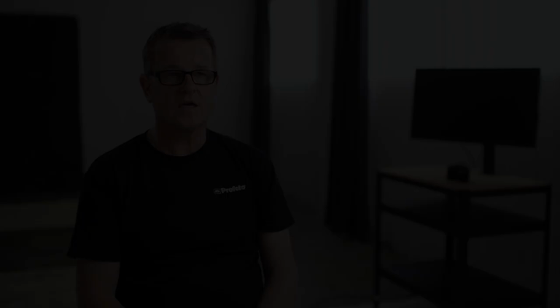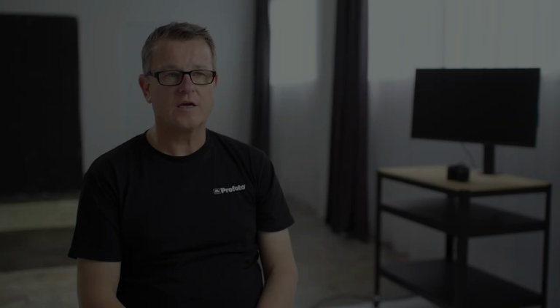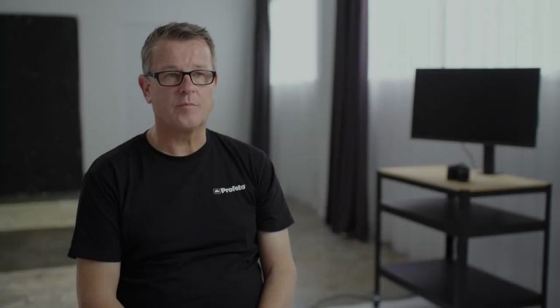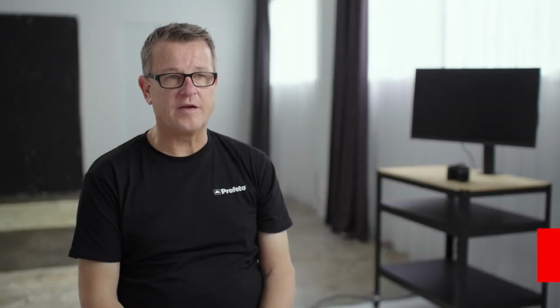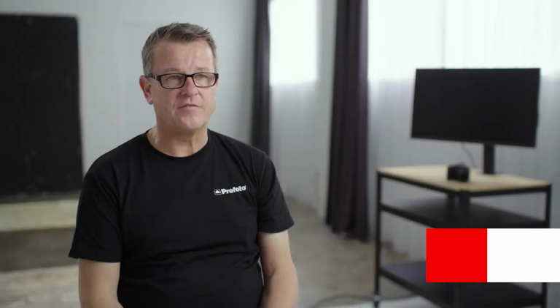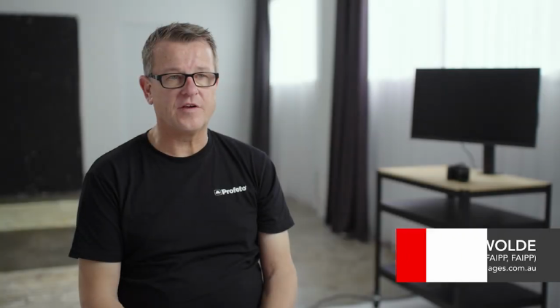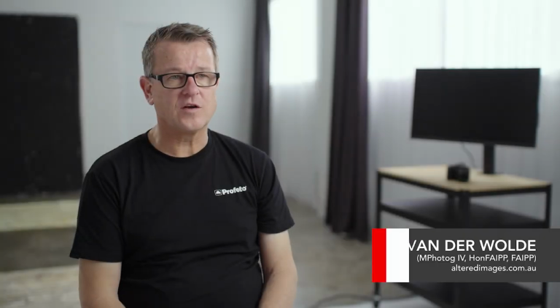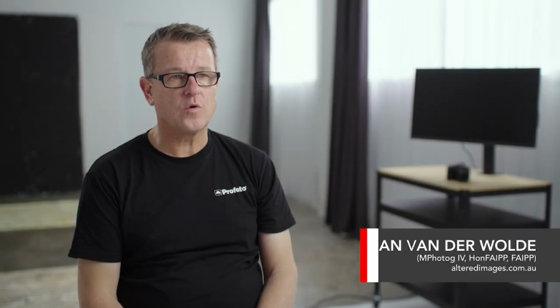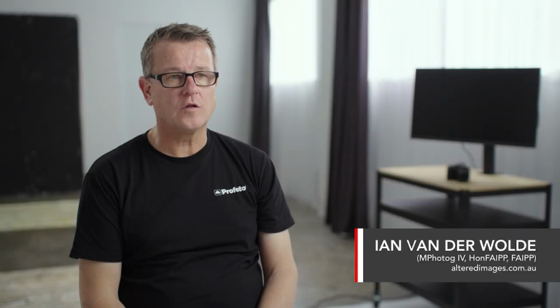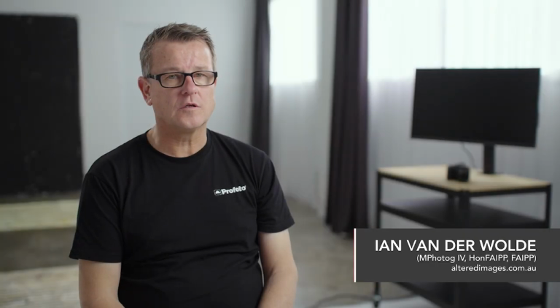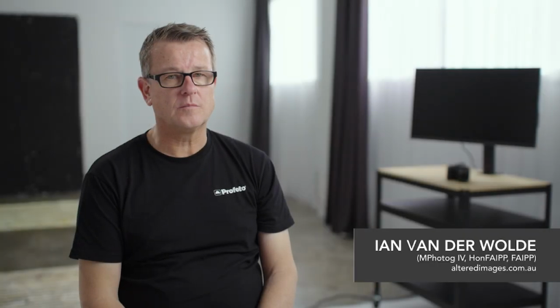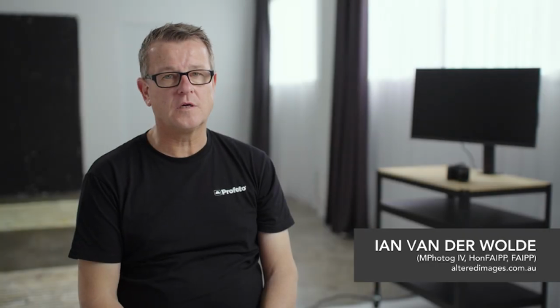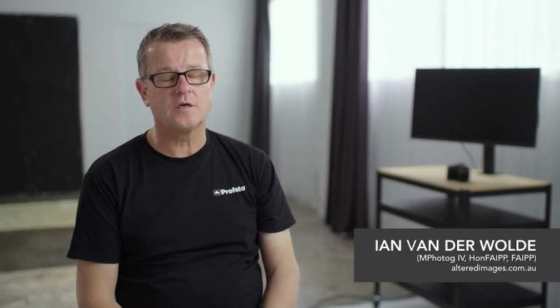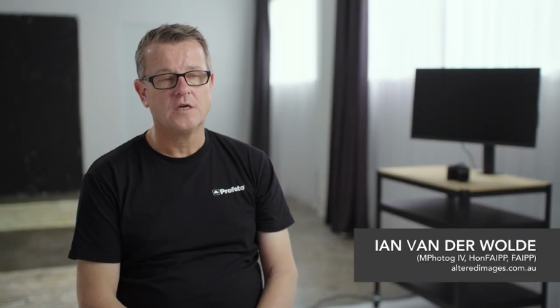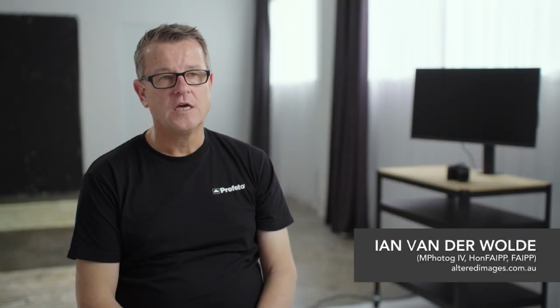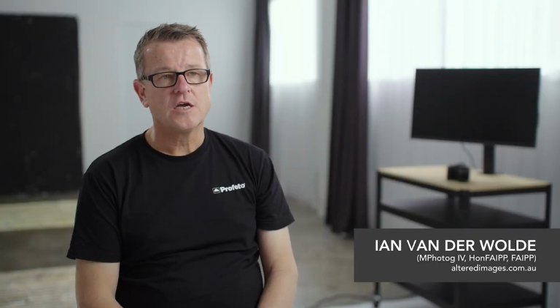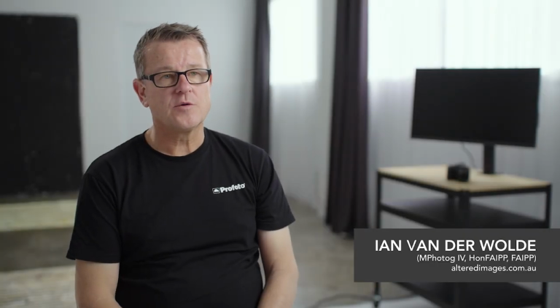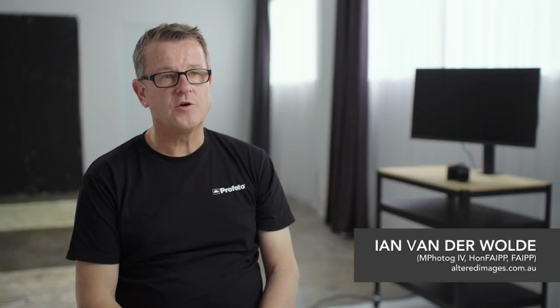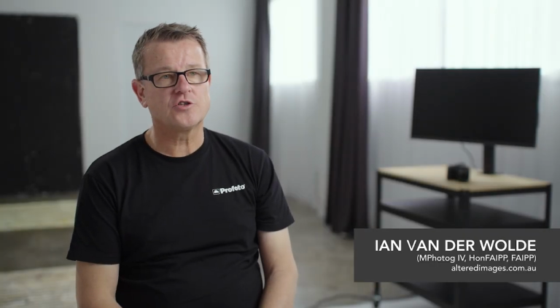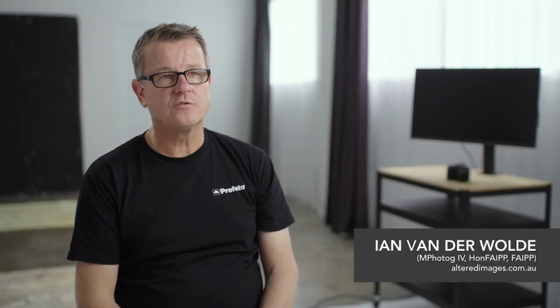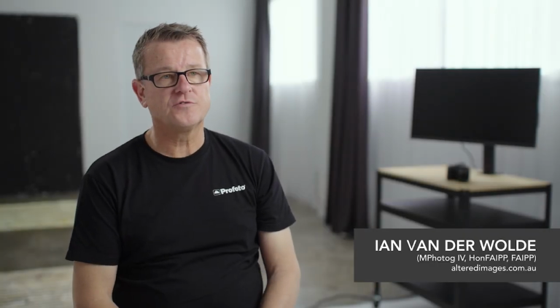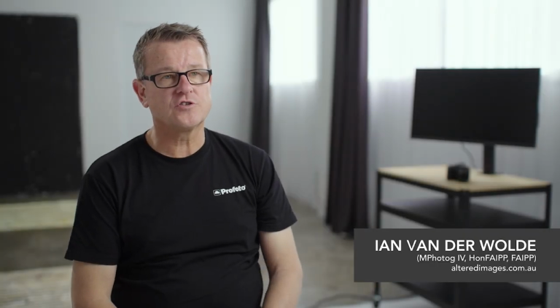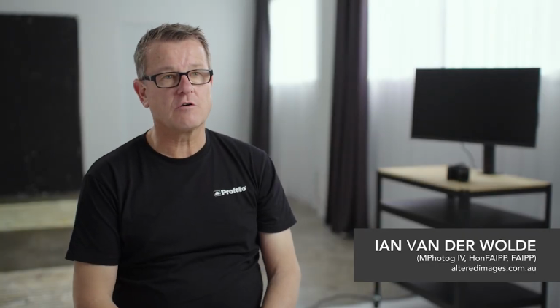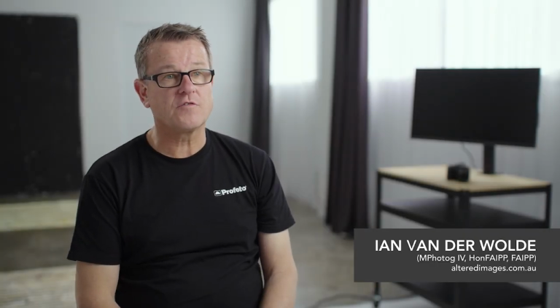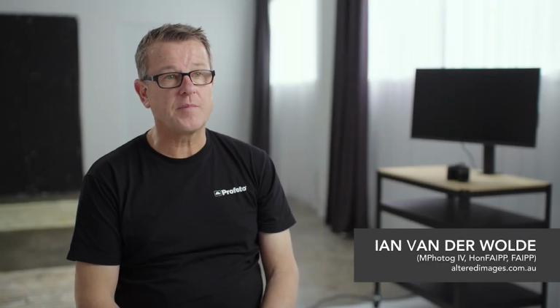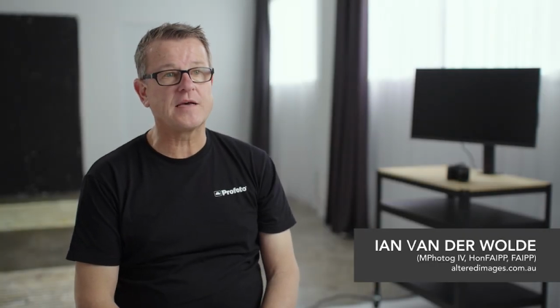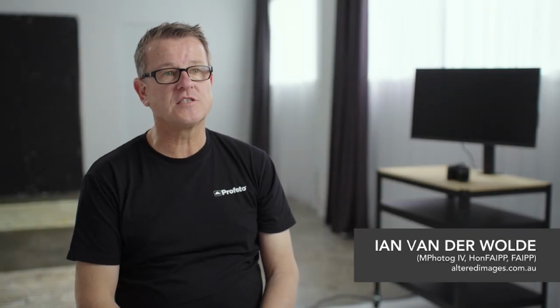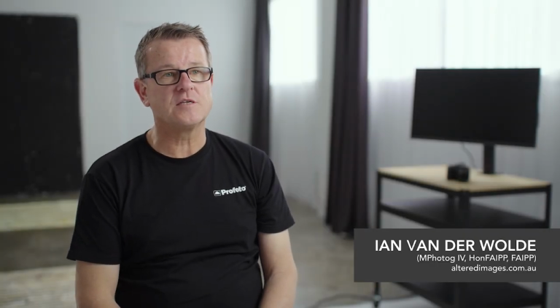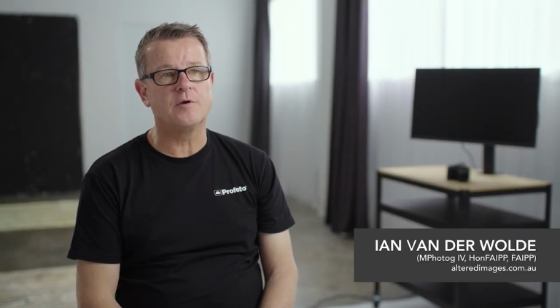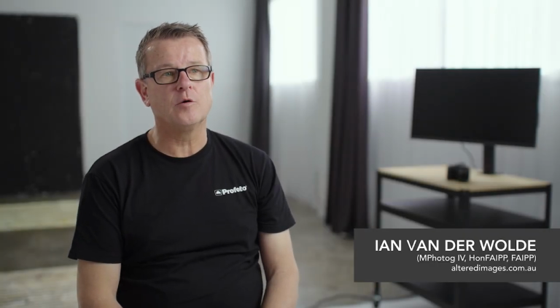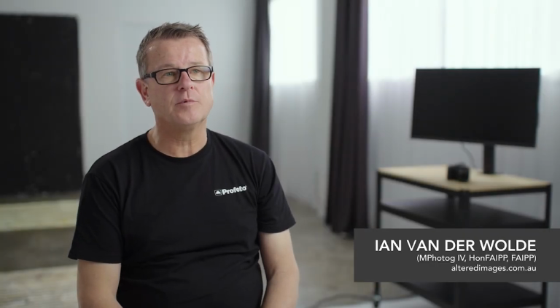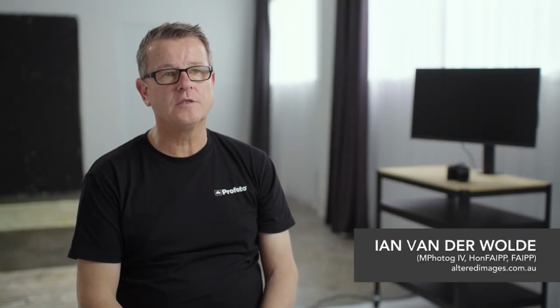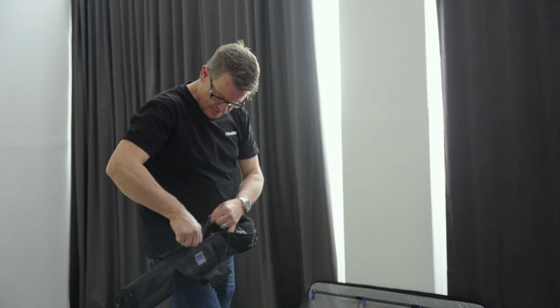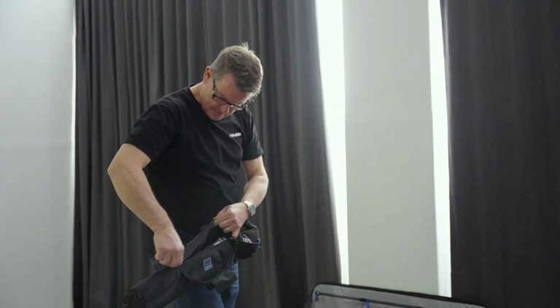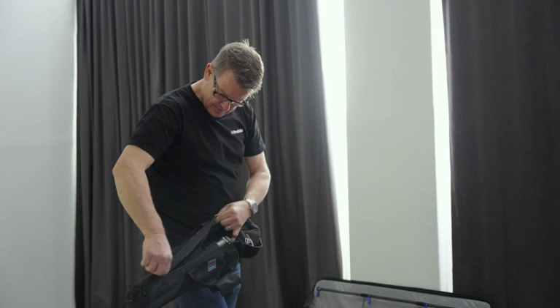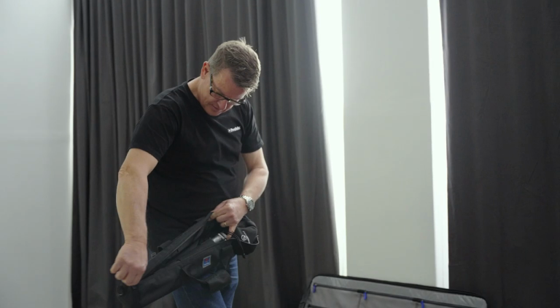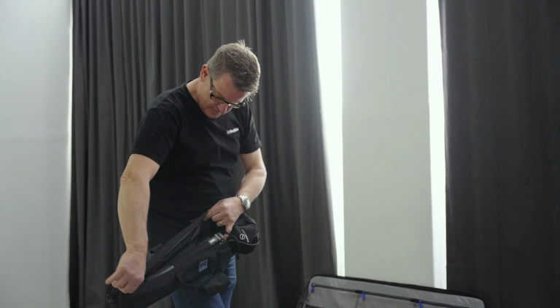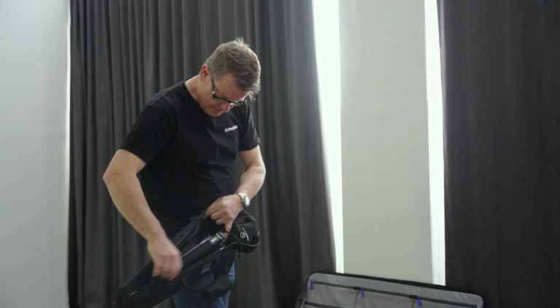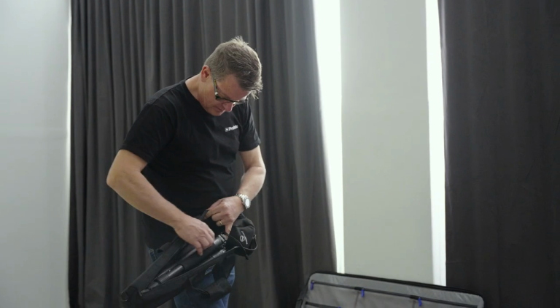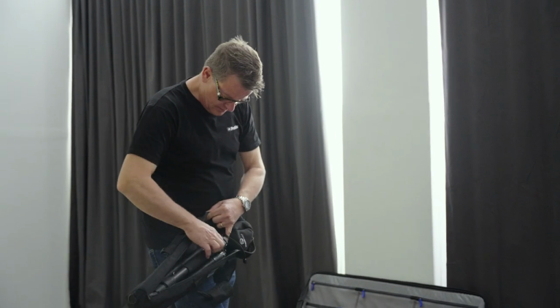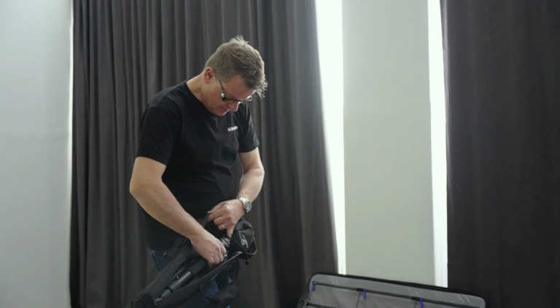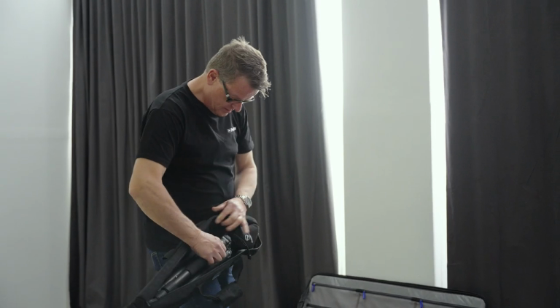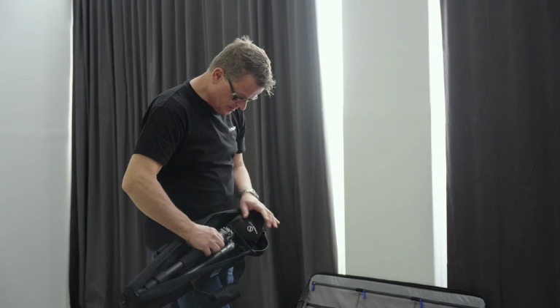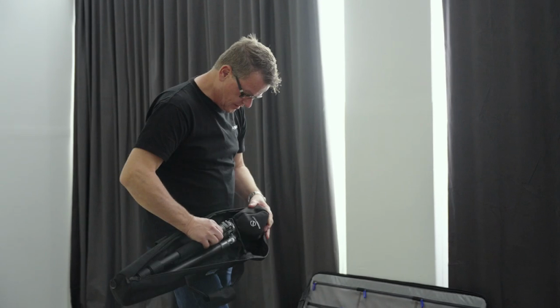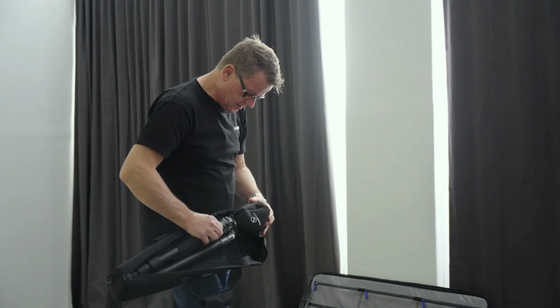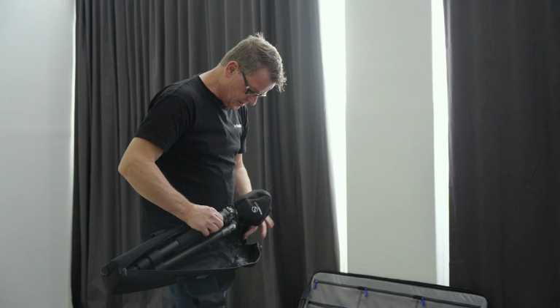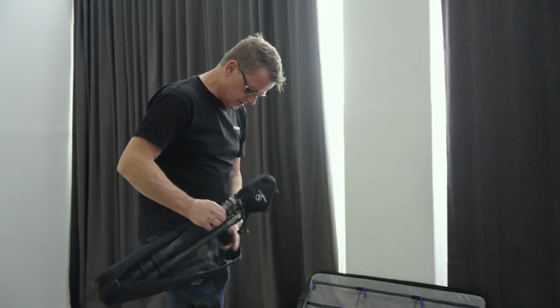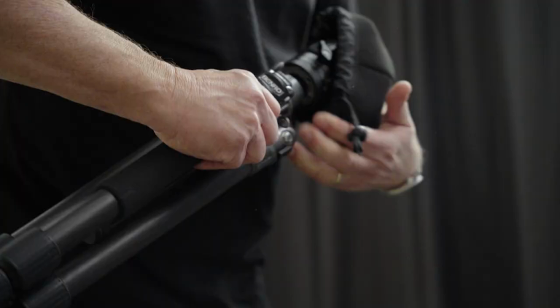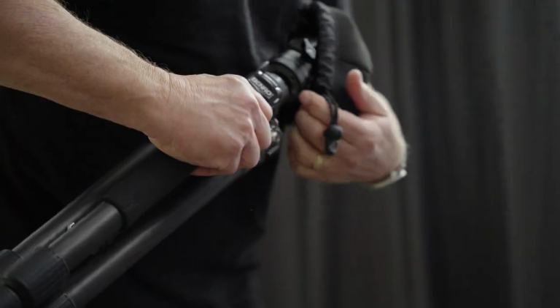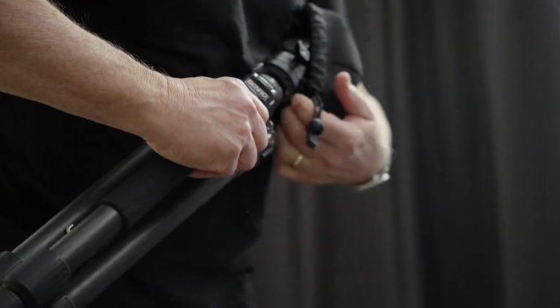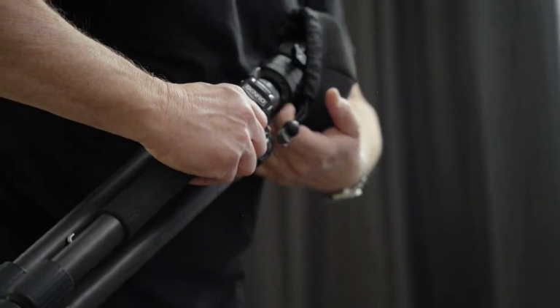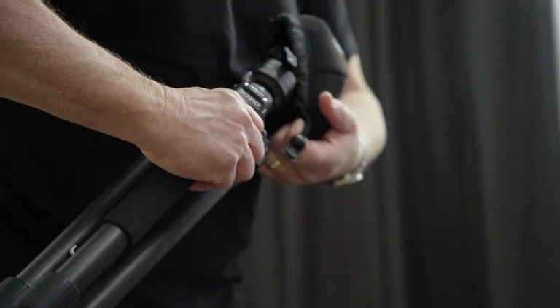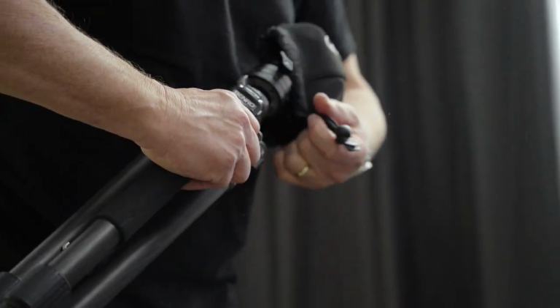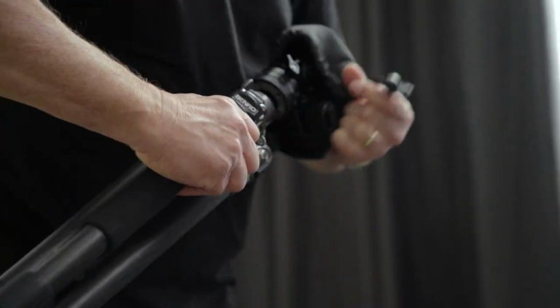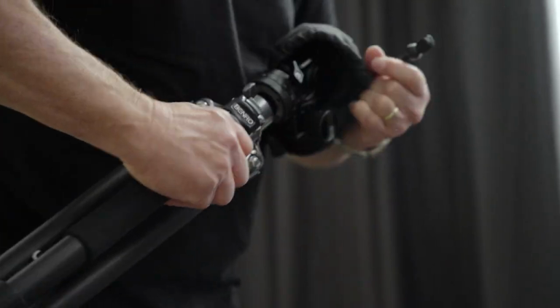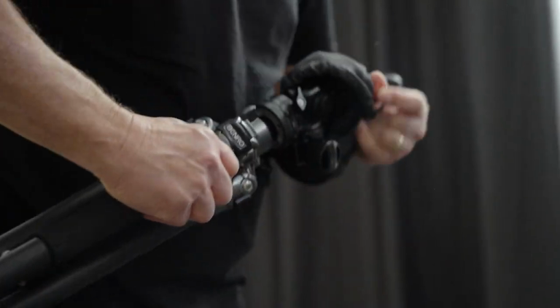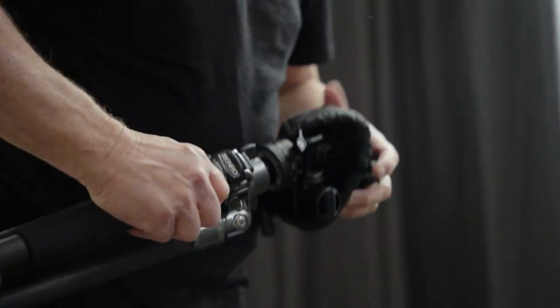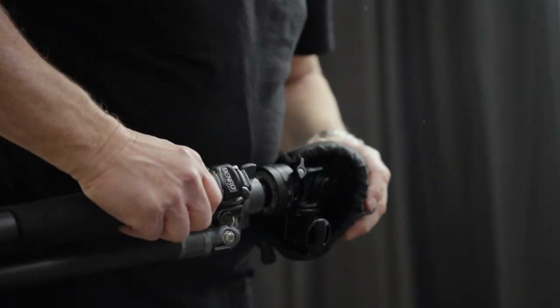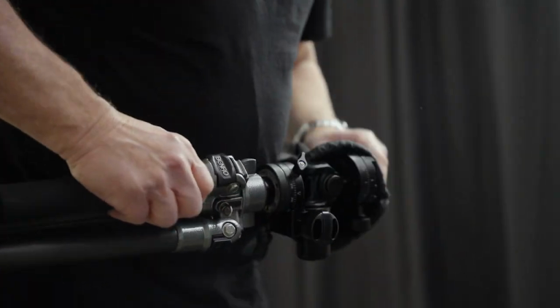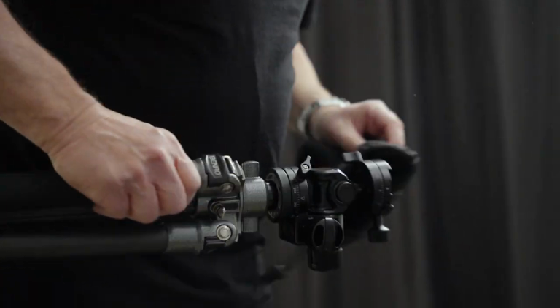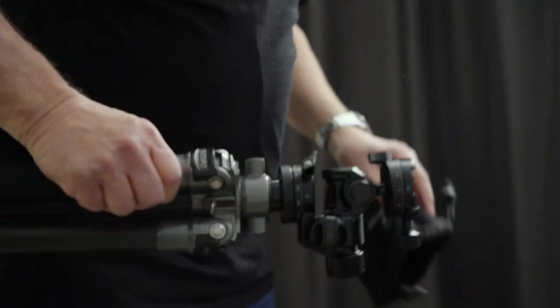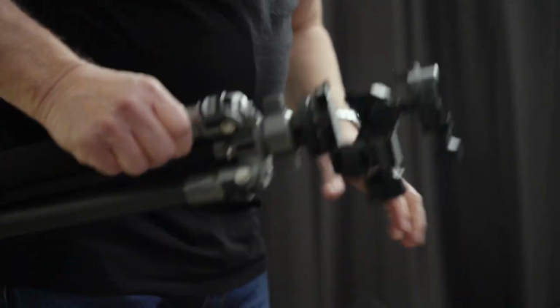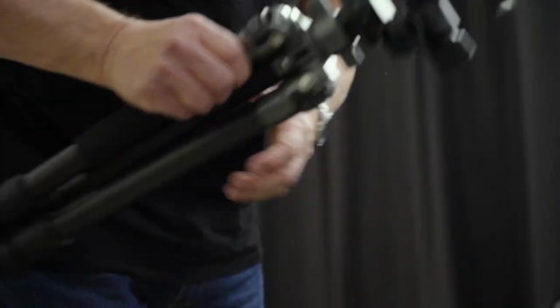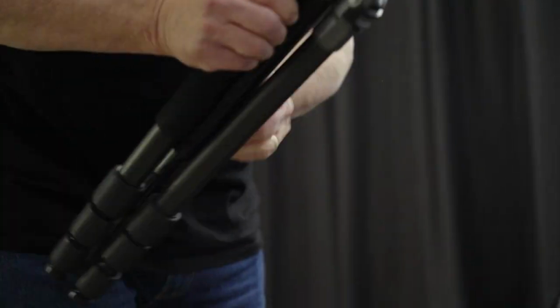I'm Ian Vanderwold. I'm a commercial photographer based in Melbourne and I've been shooting commercially for almost 40 years.